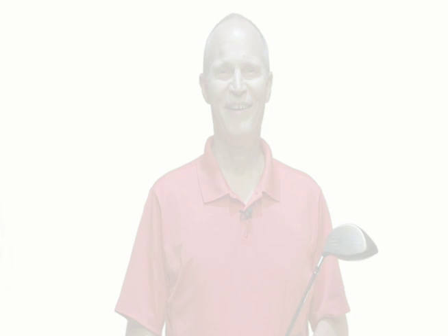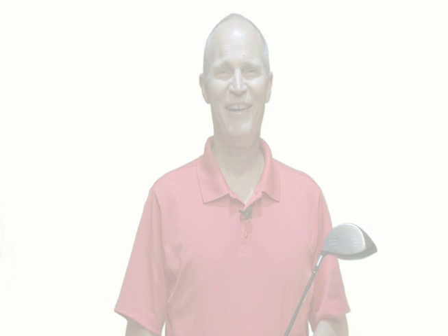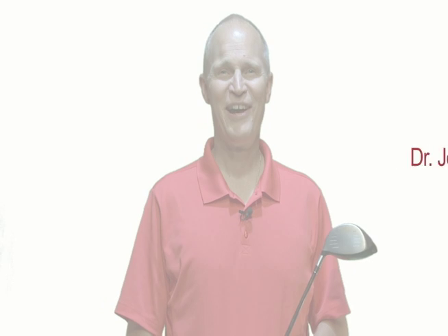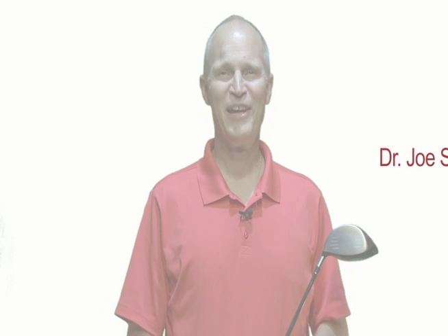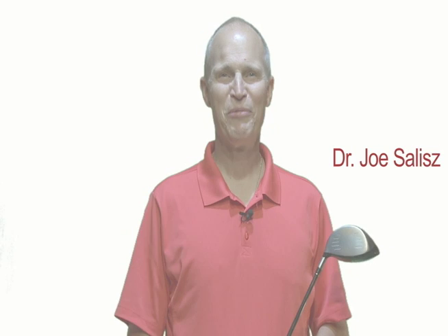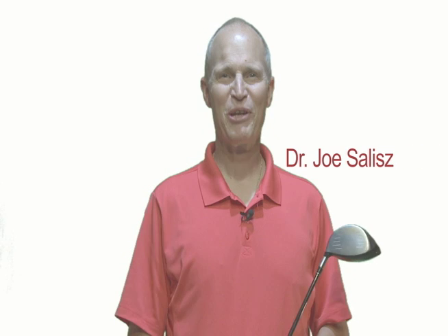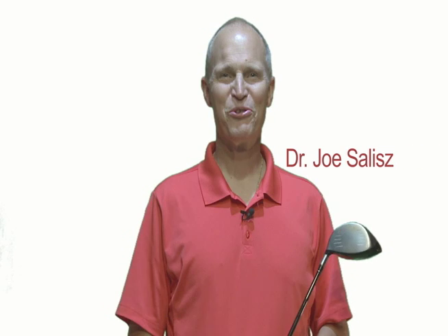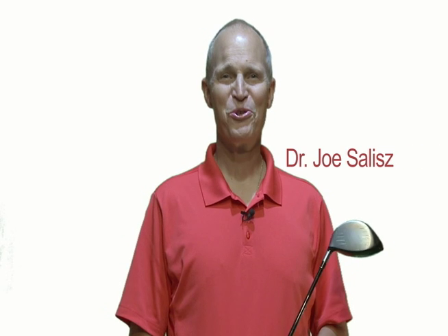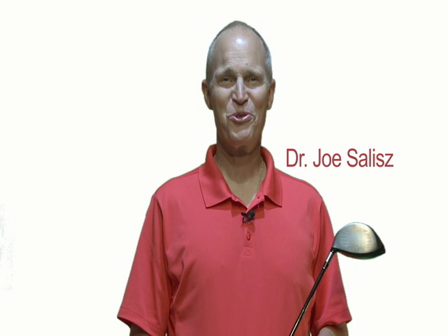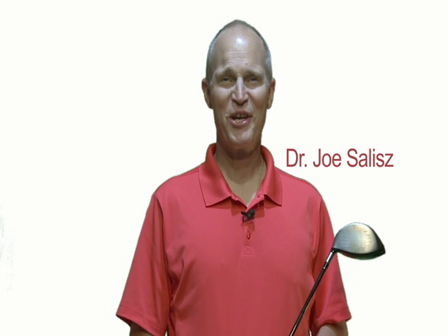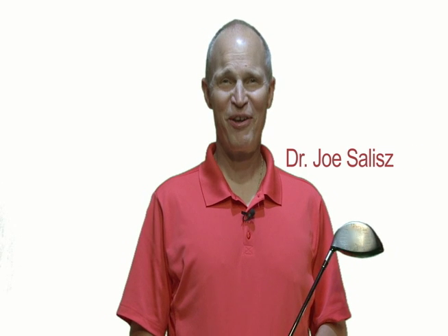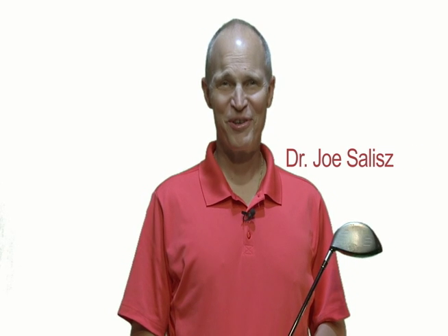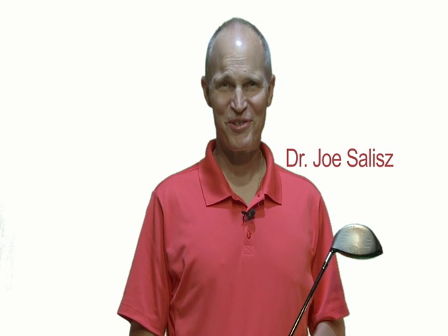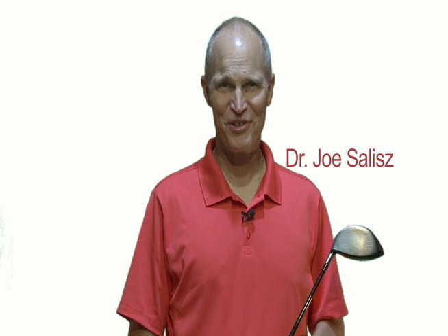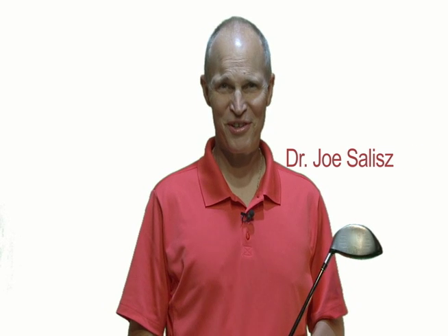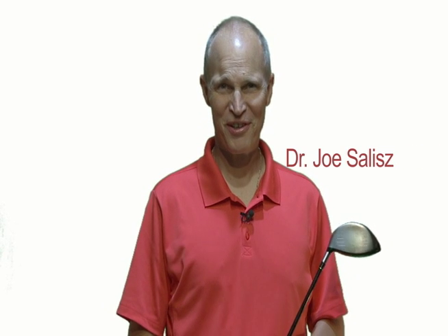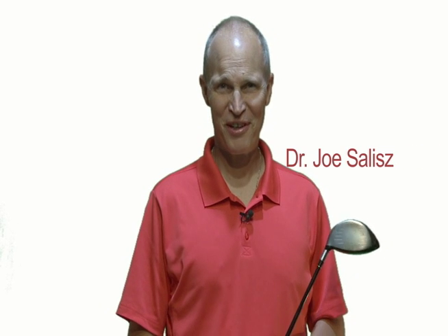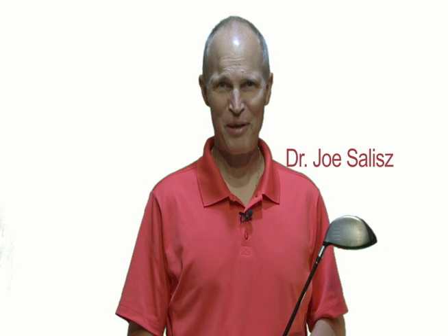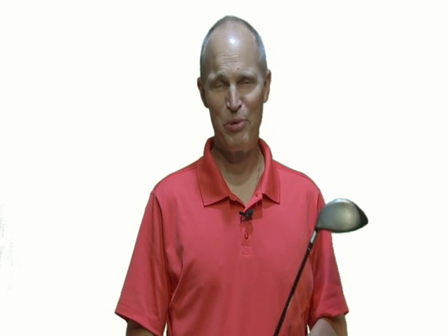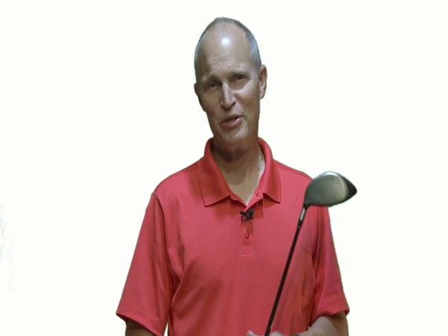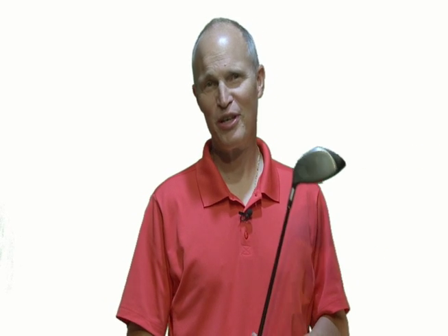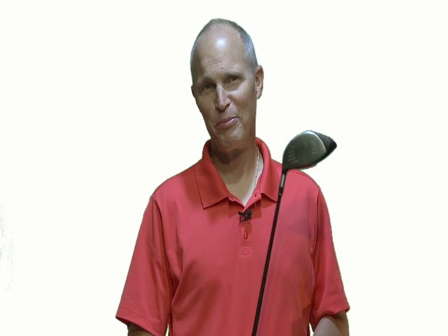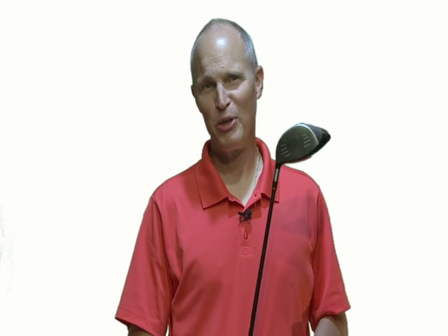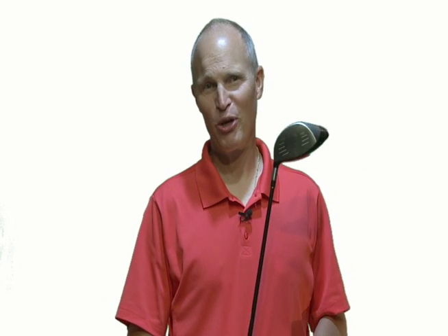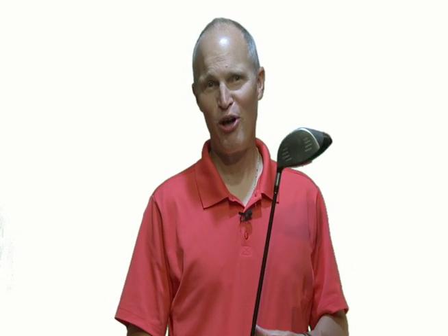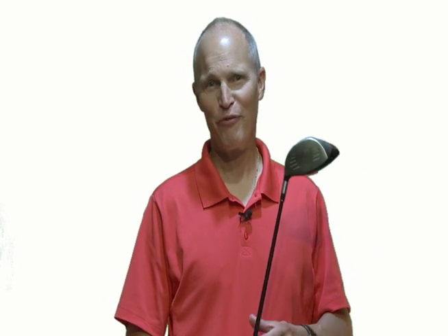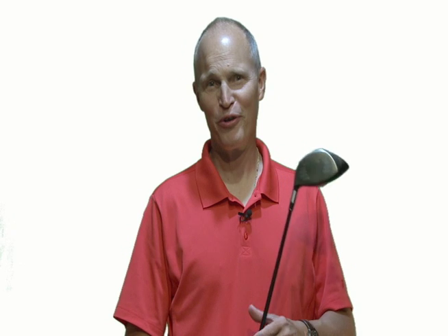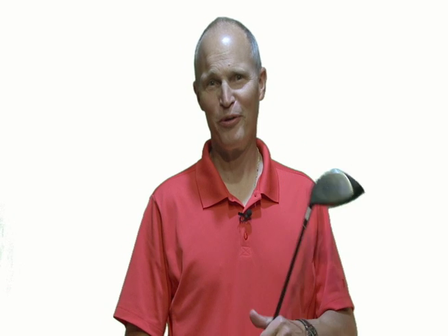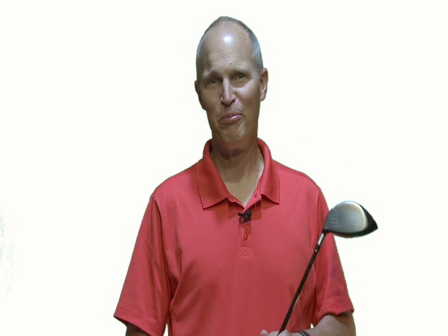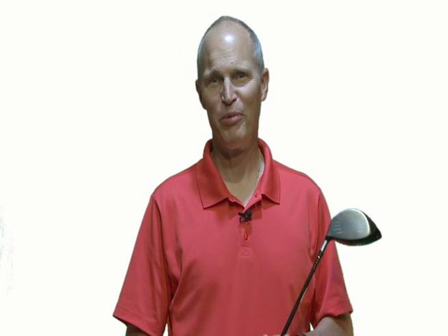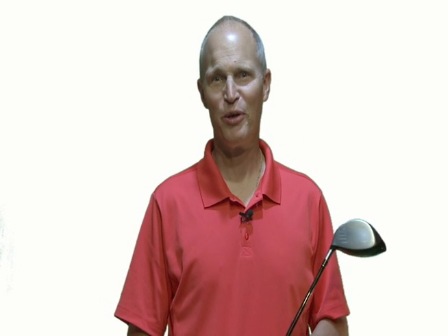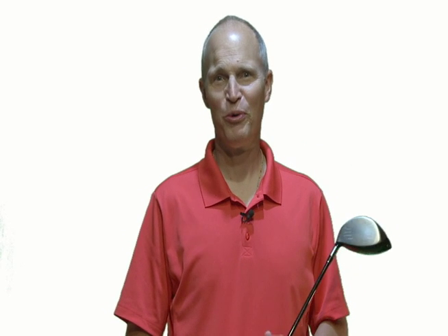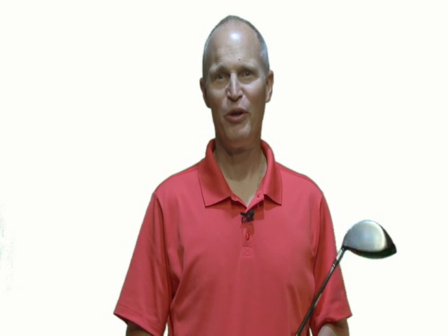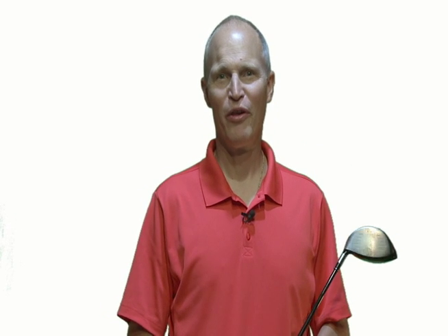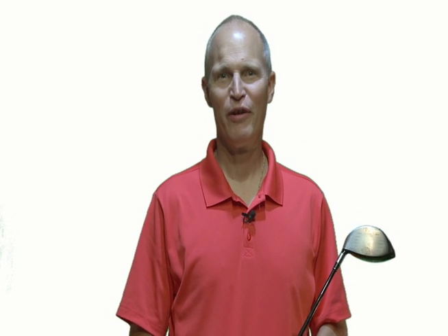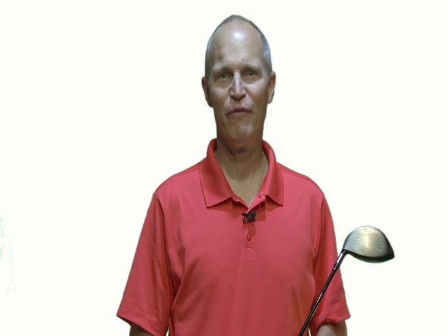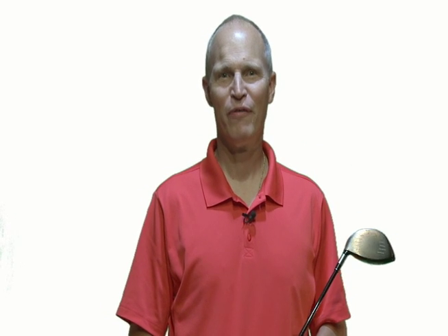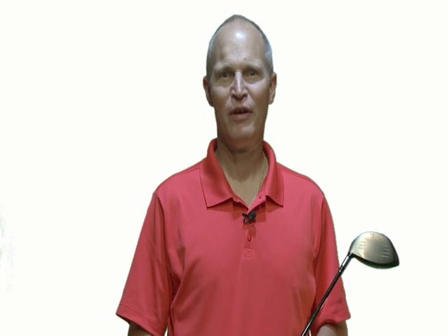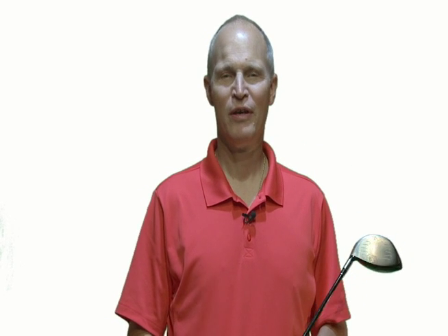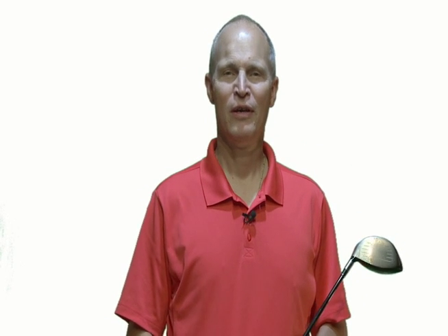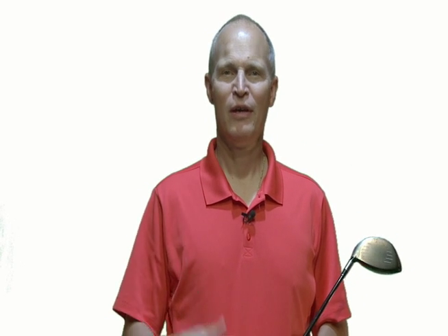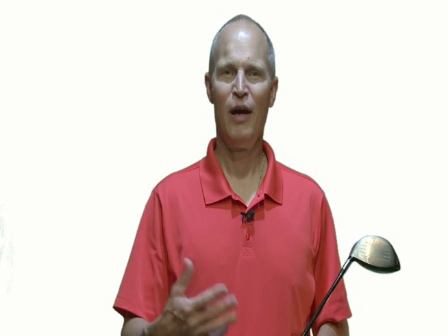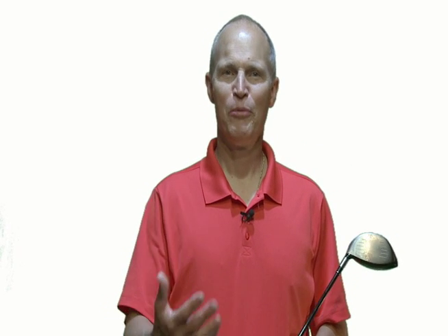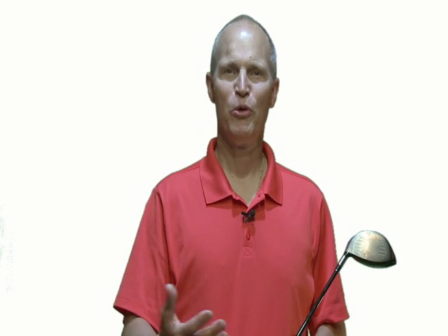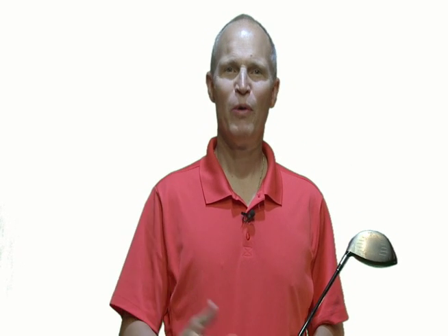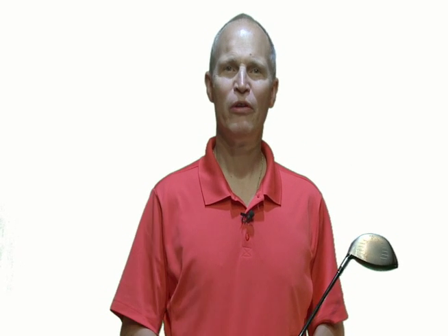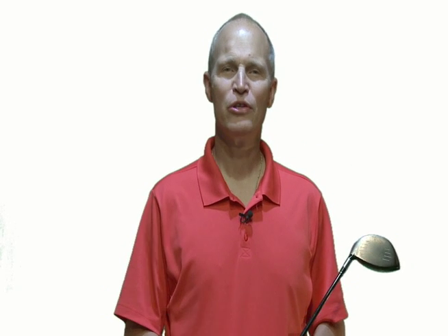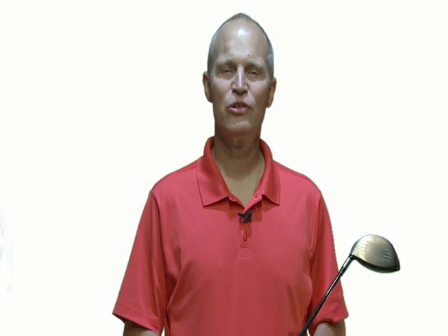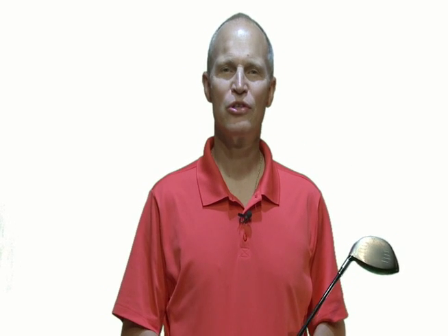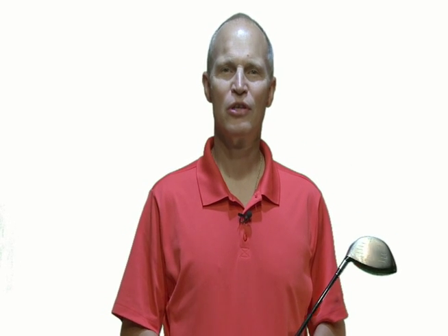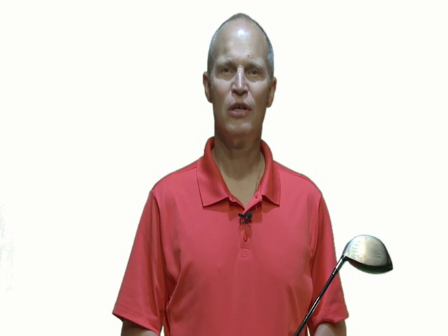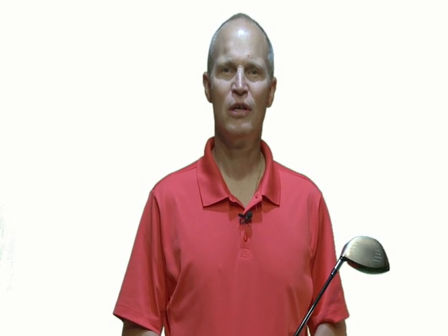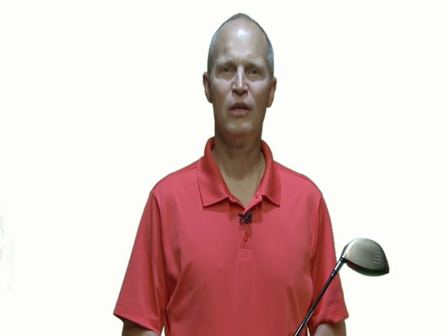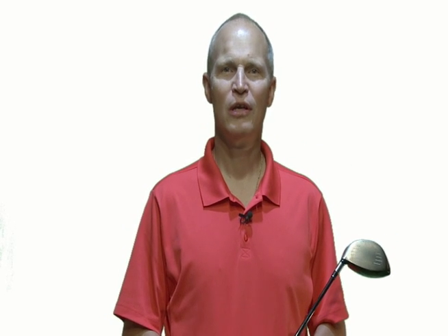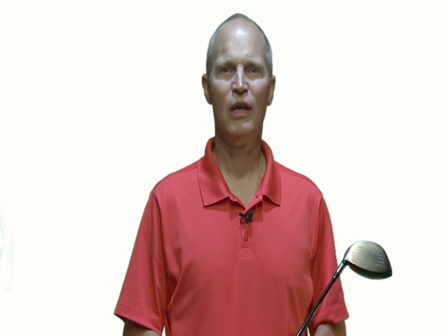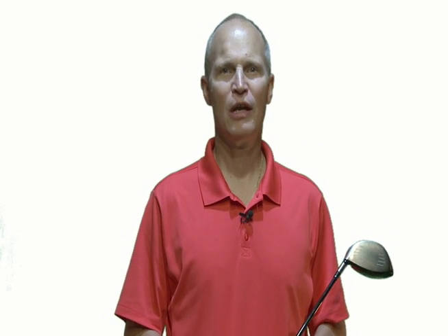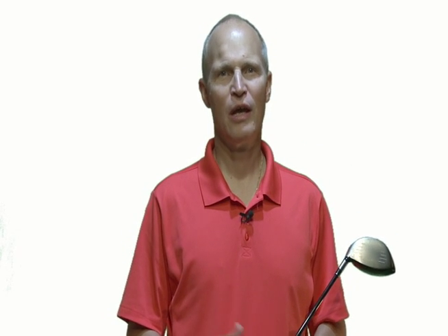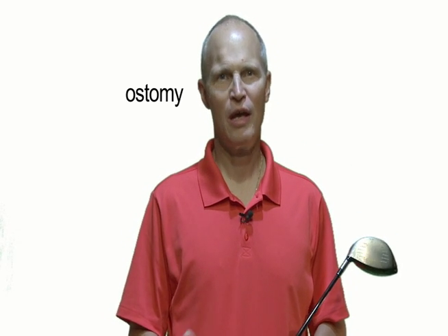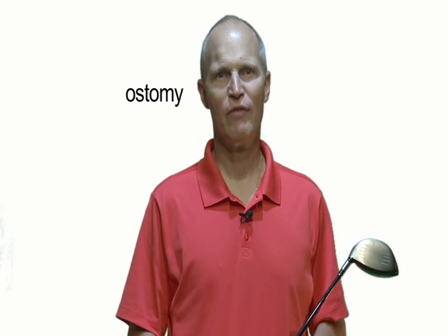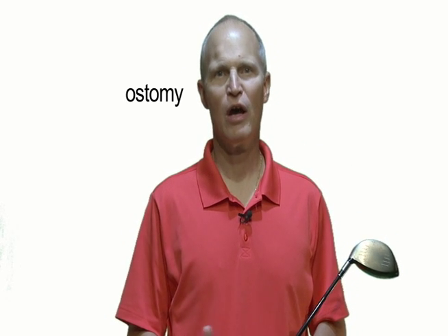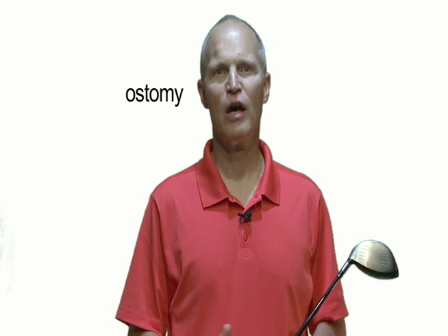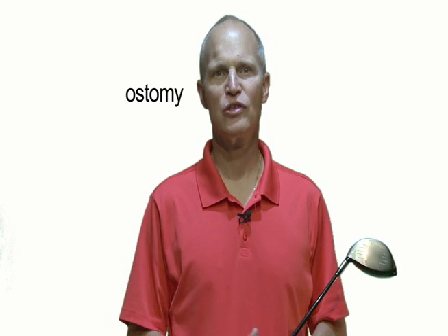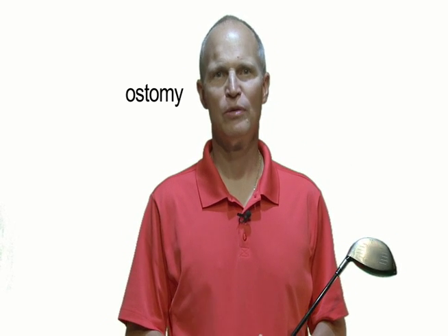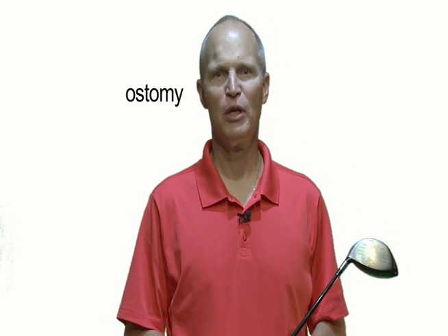Hi, I'm Dr. Joe Salas. I pretend to be a golfer, but in real life, I'm a urologist and I have an ostomy.